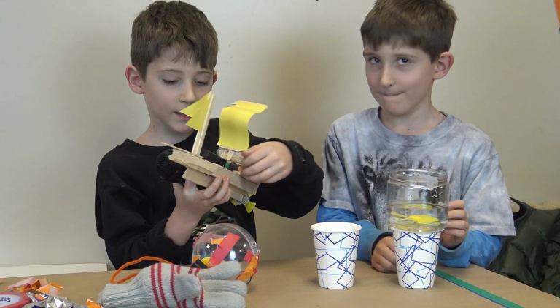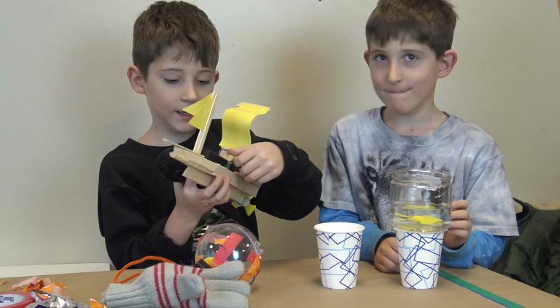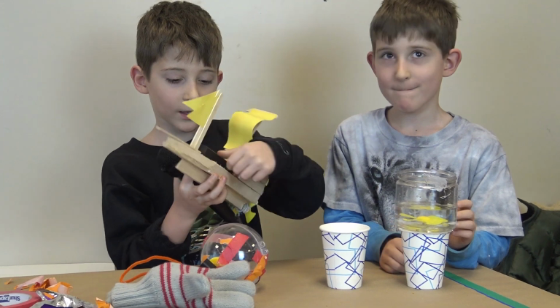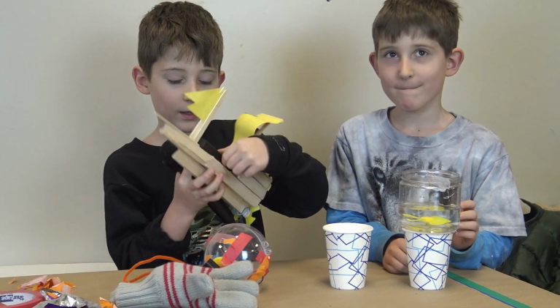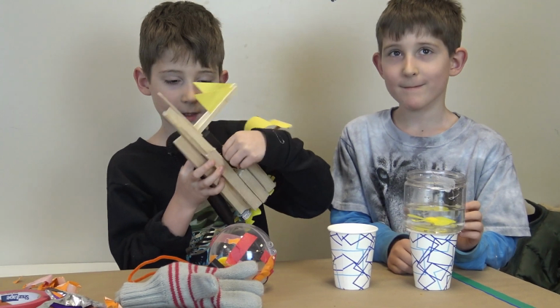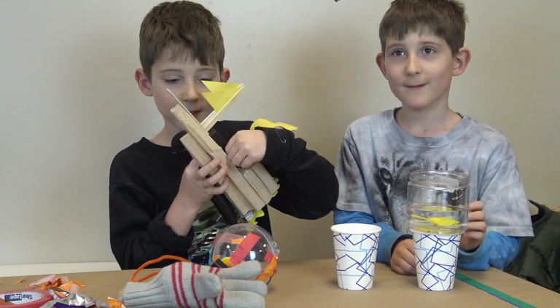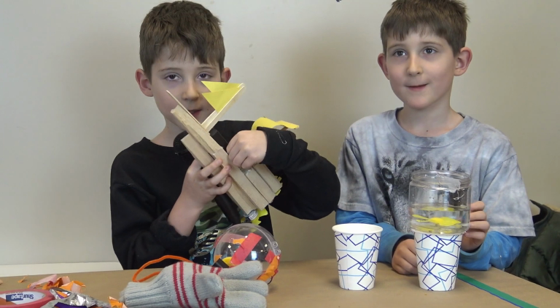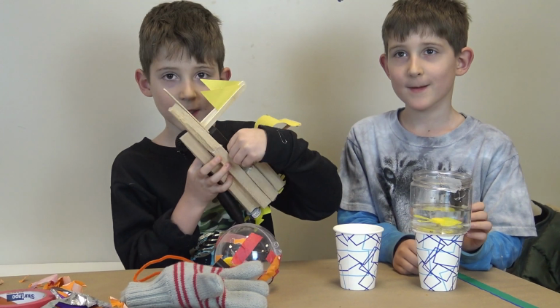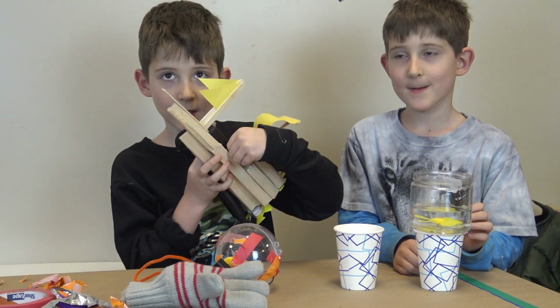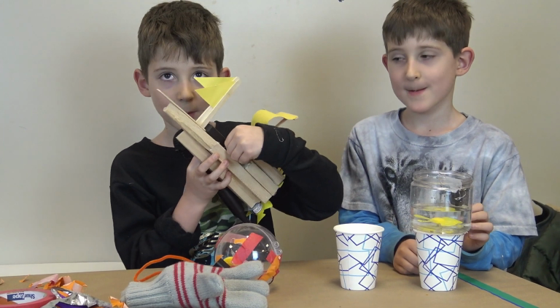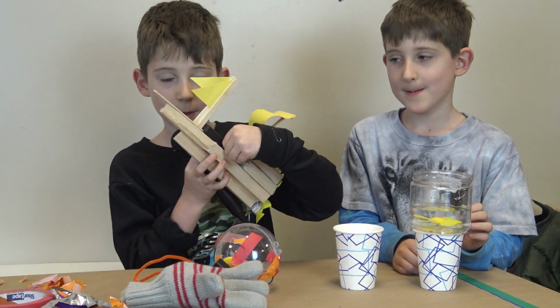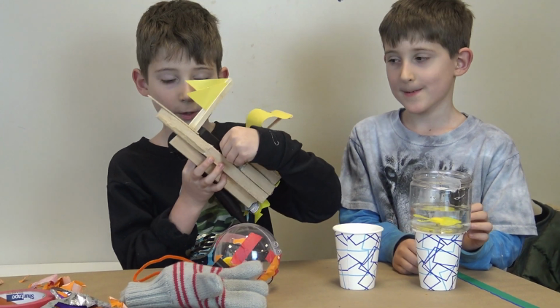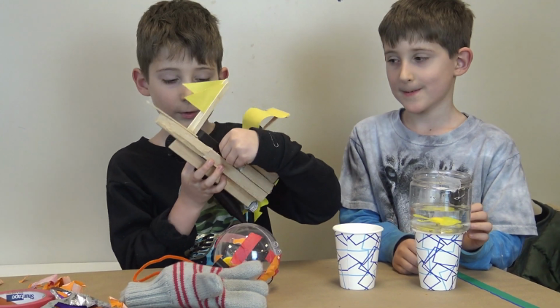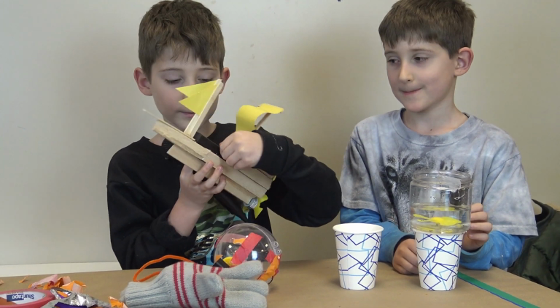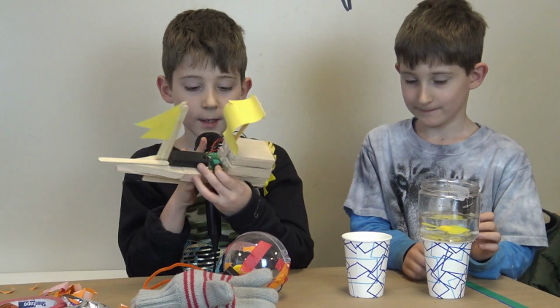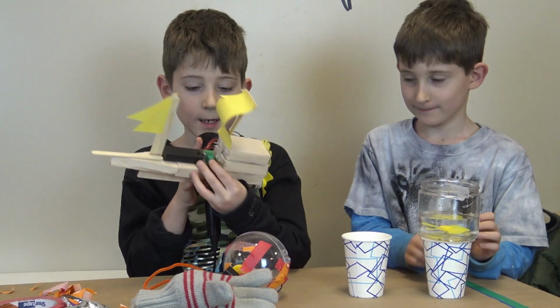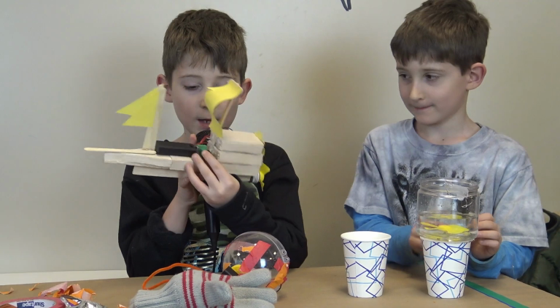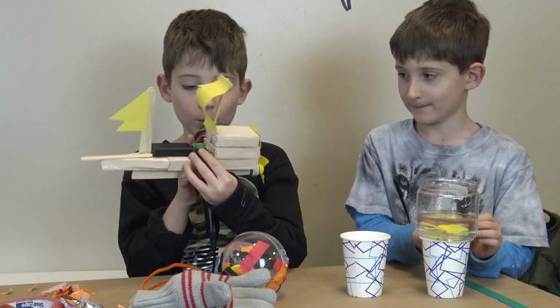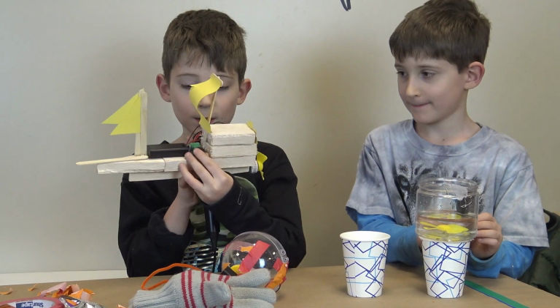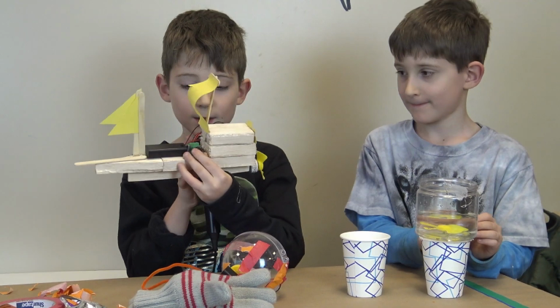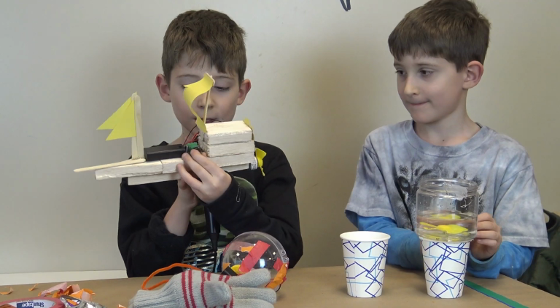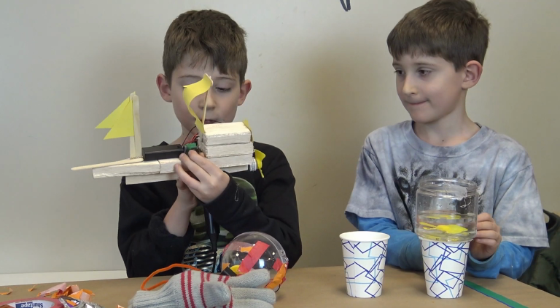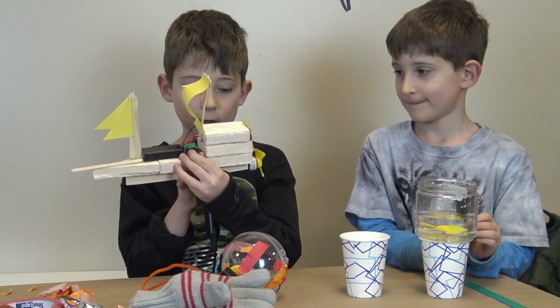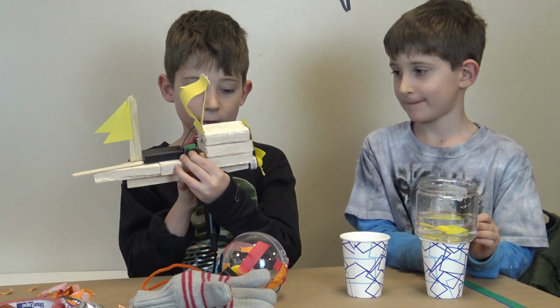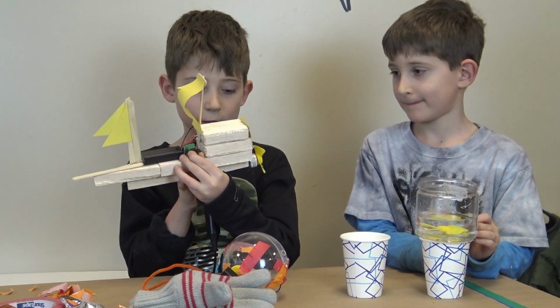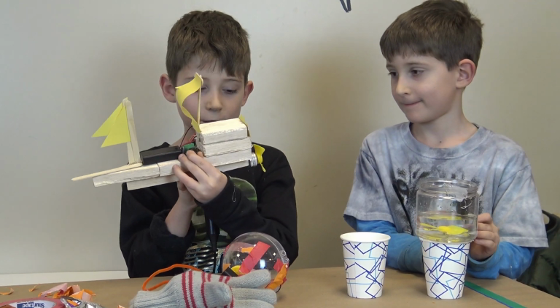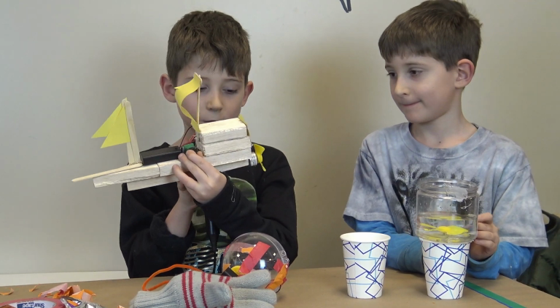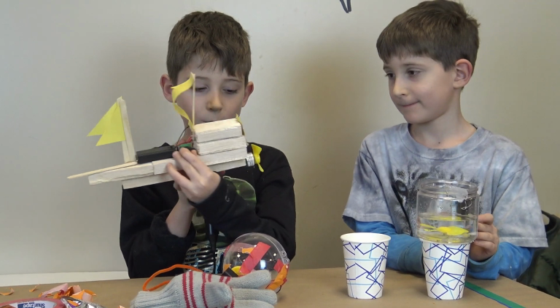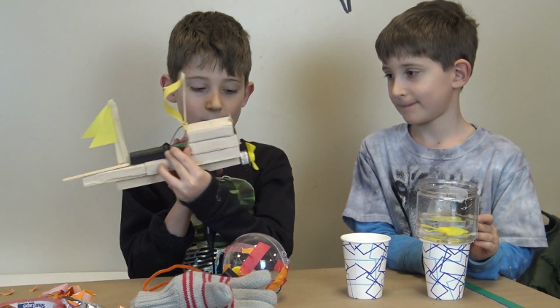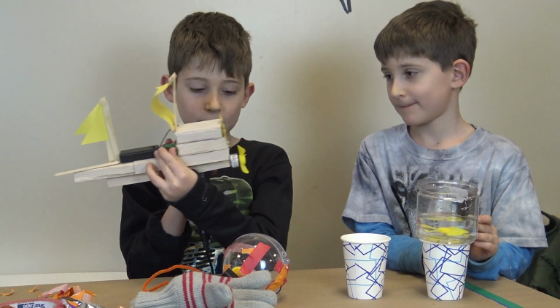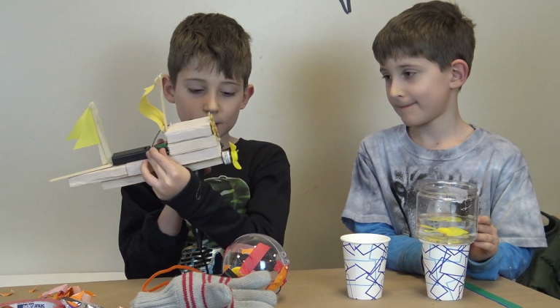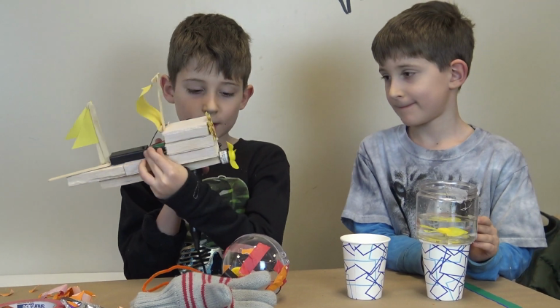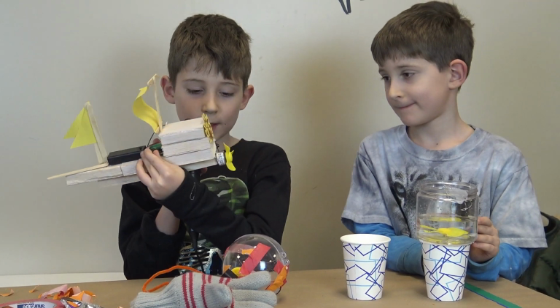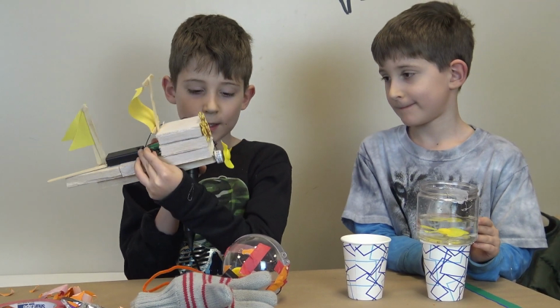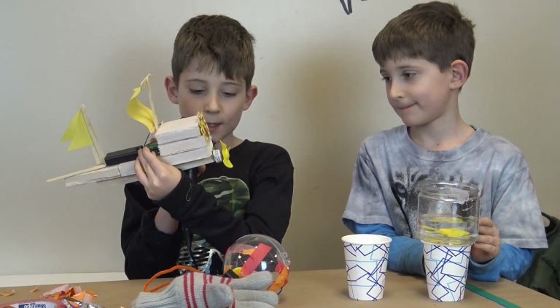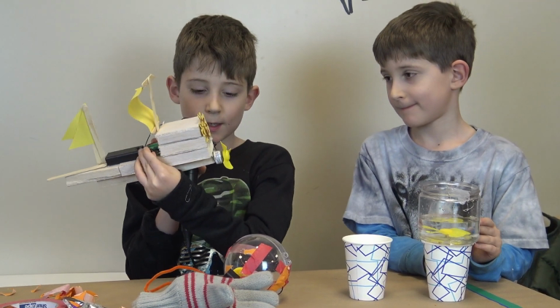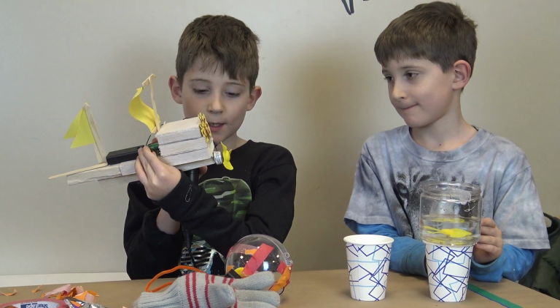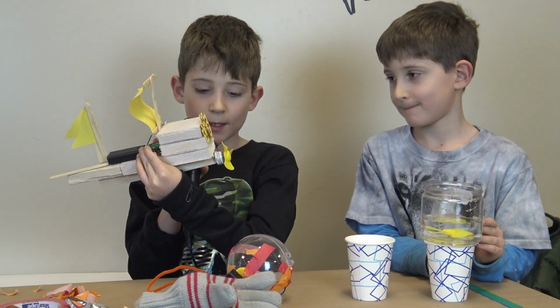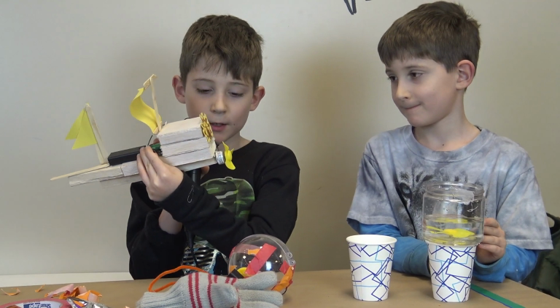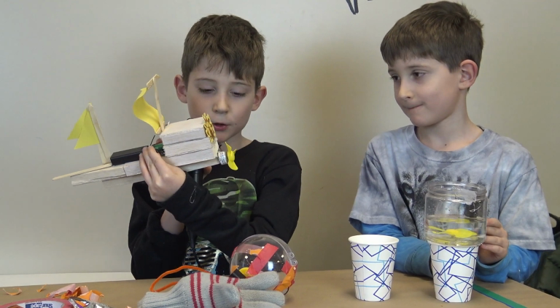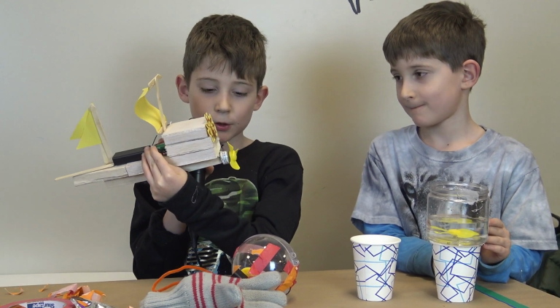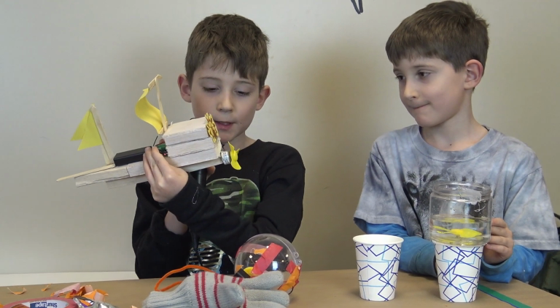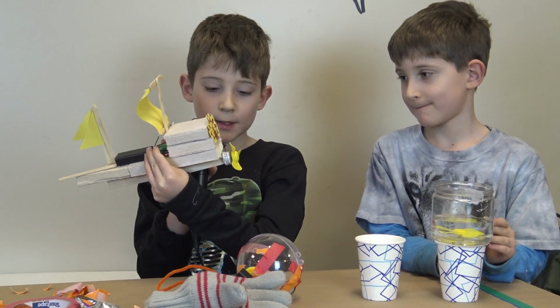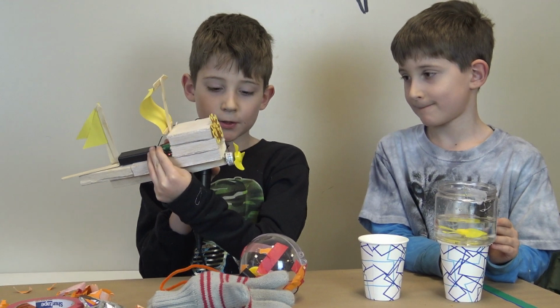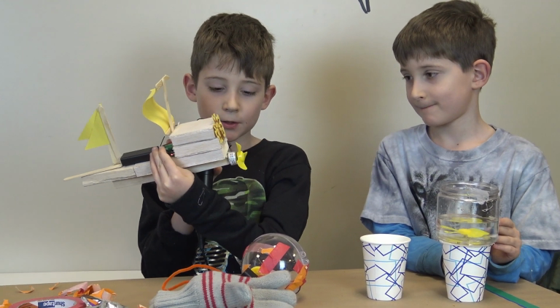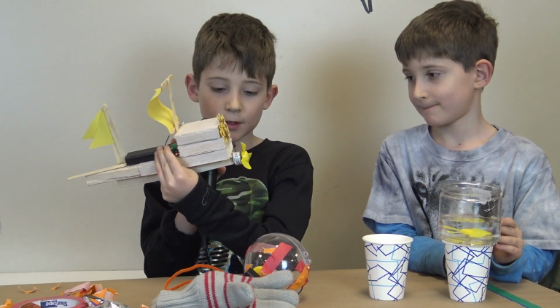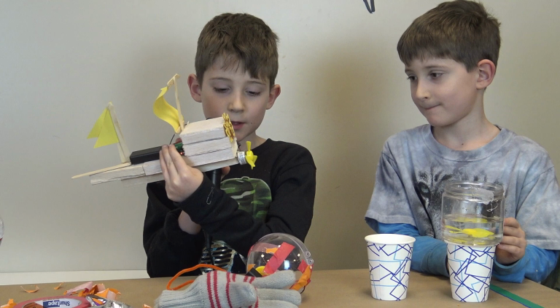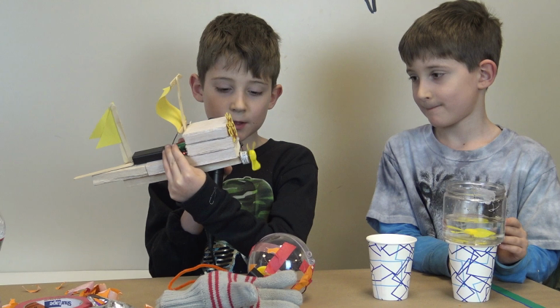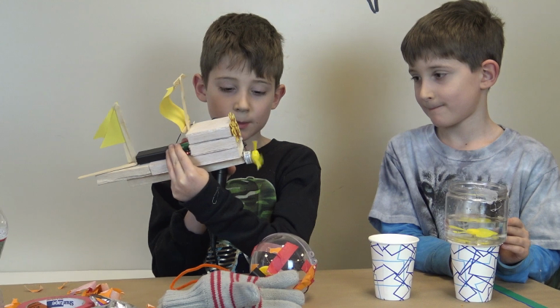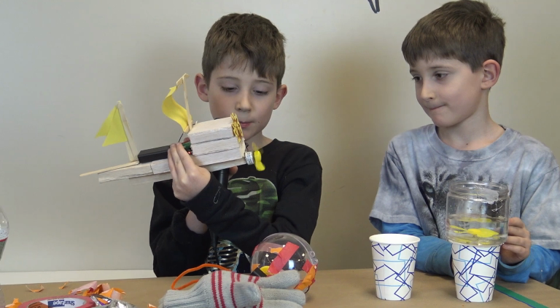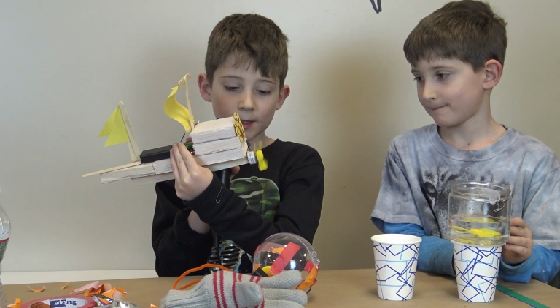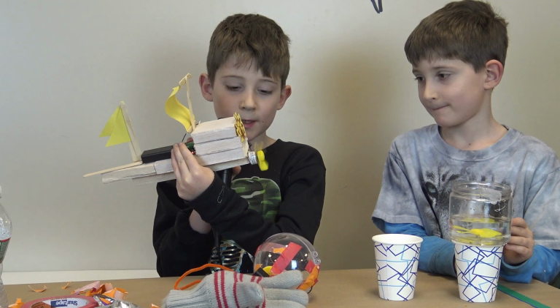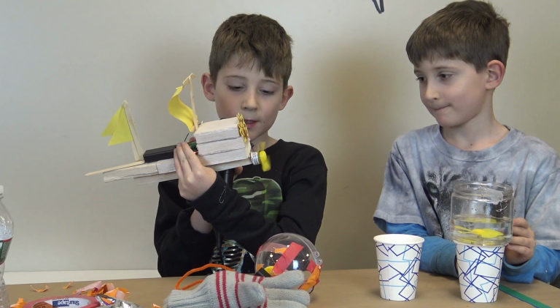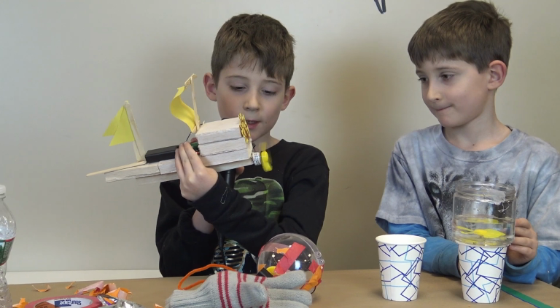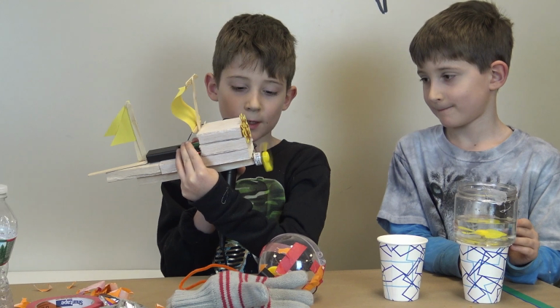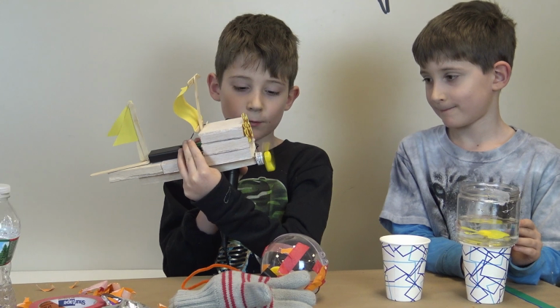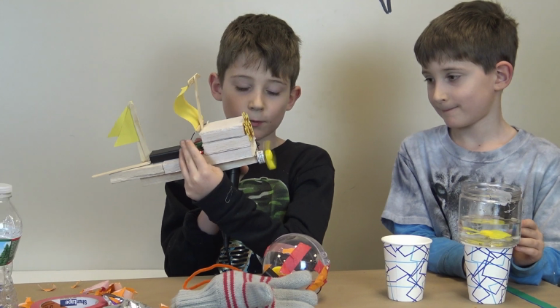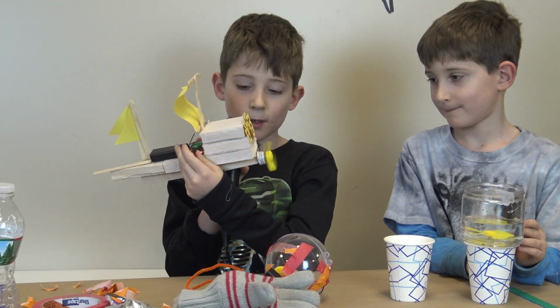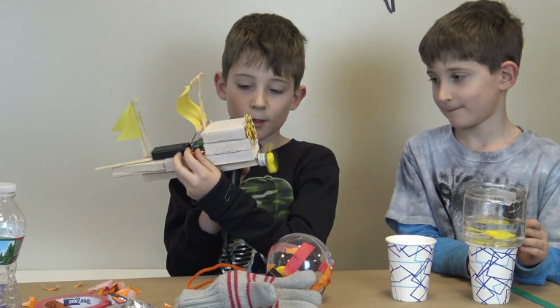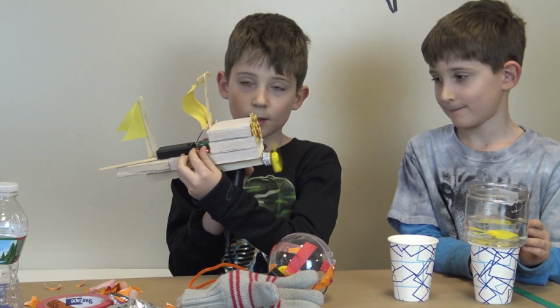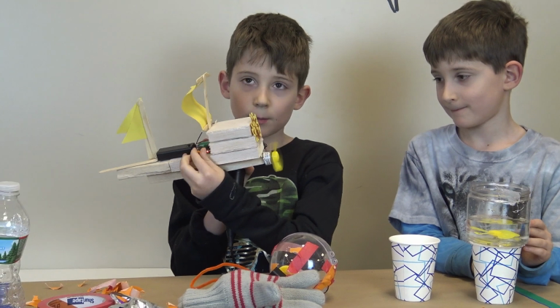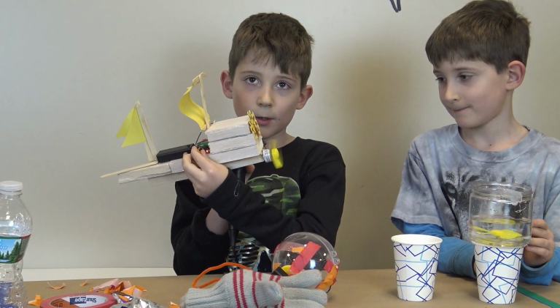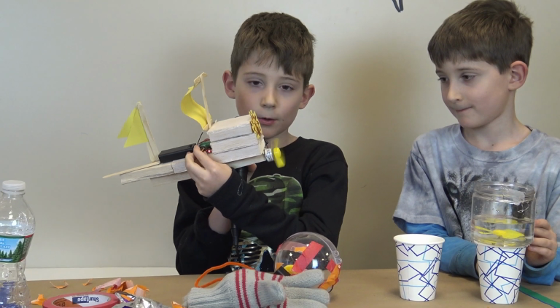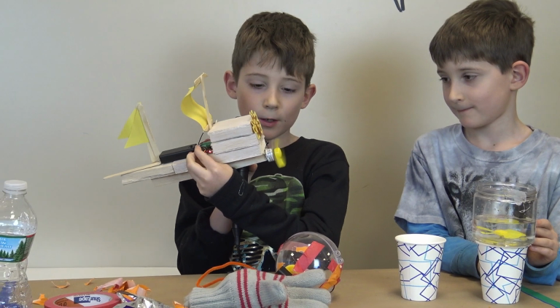It's a sailboat, and once I turn the switch, it can change the speed of the motor.